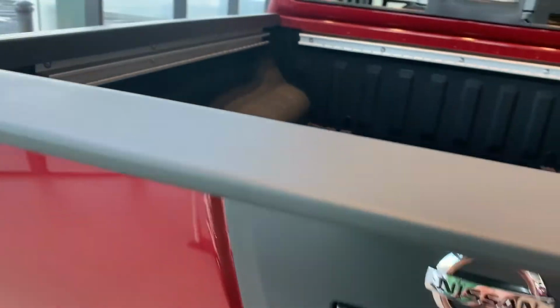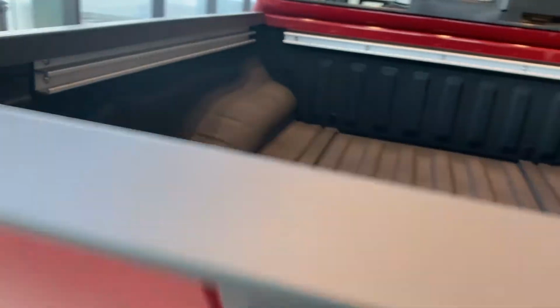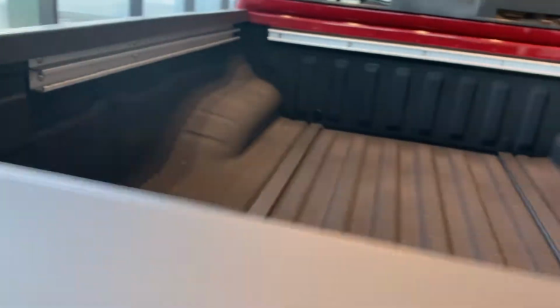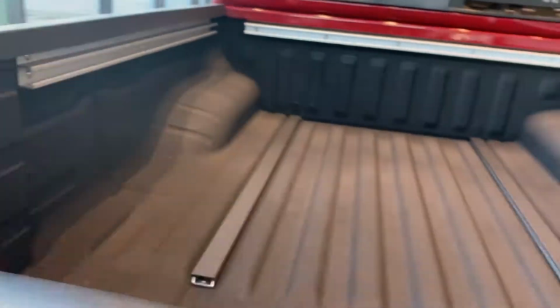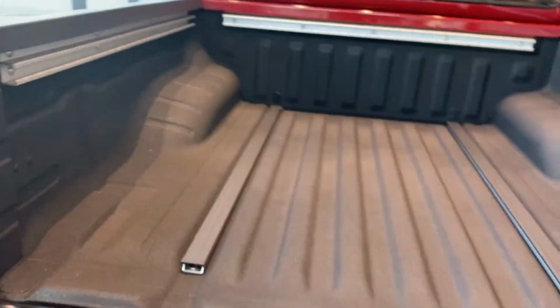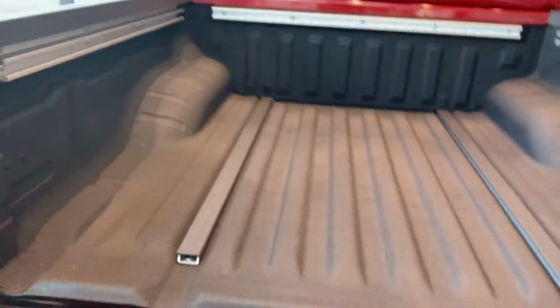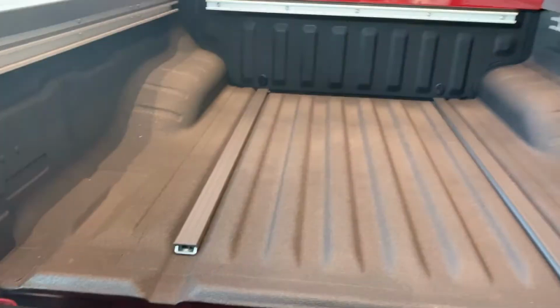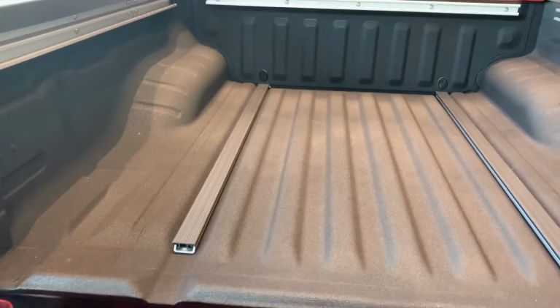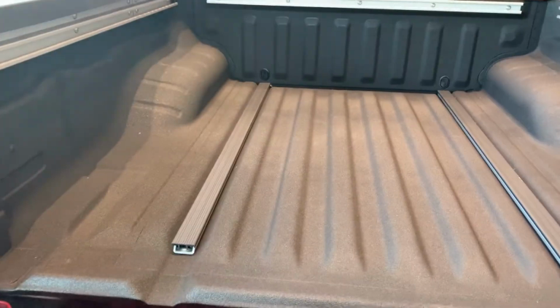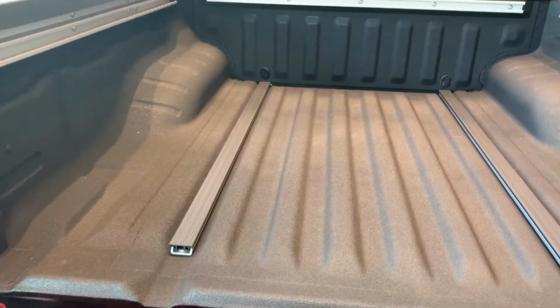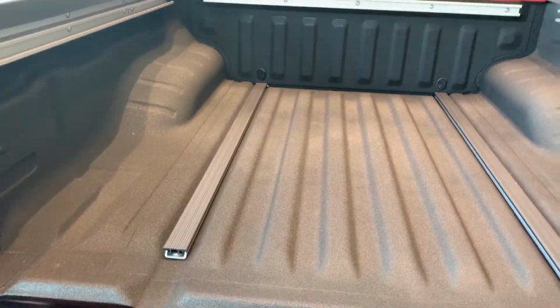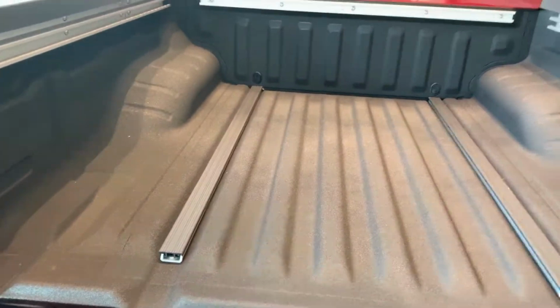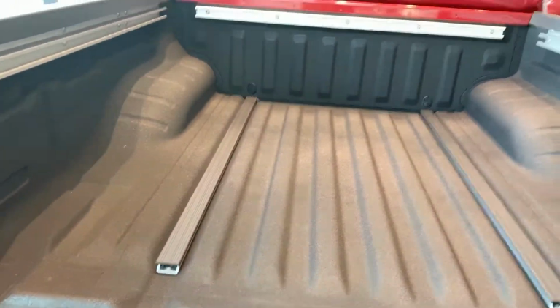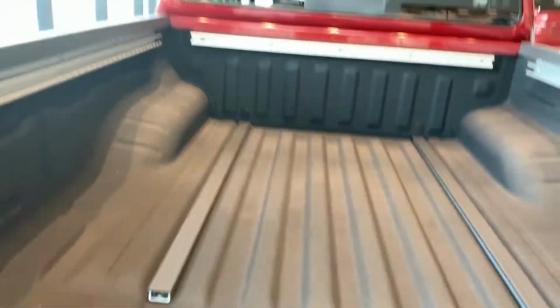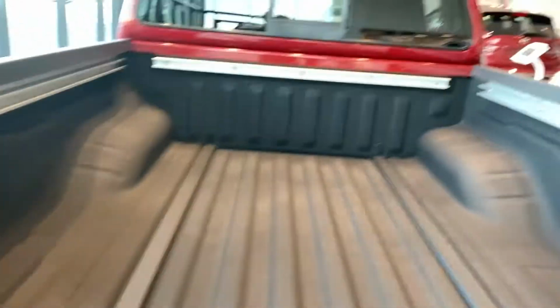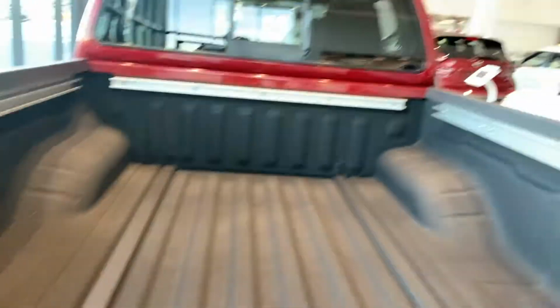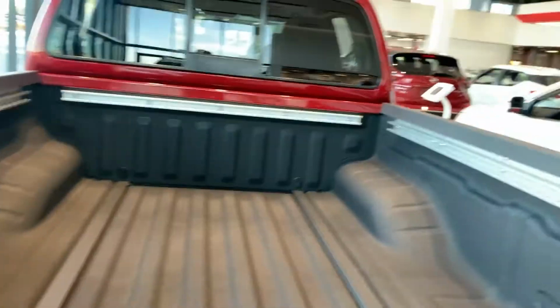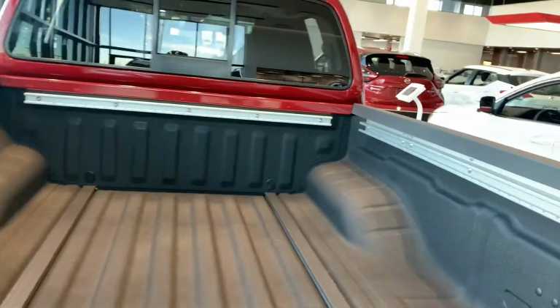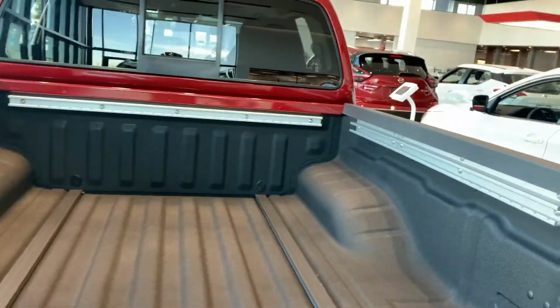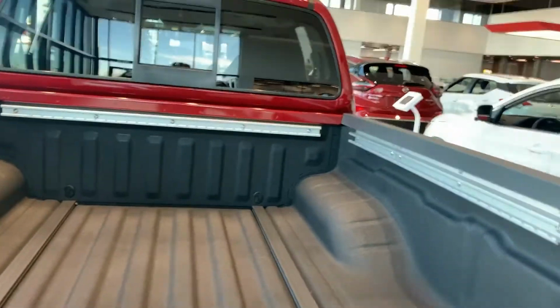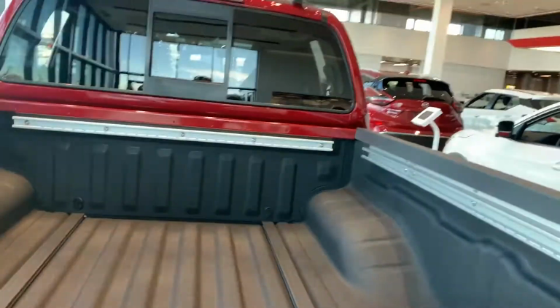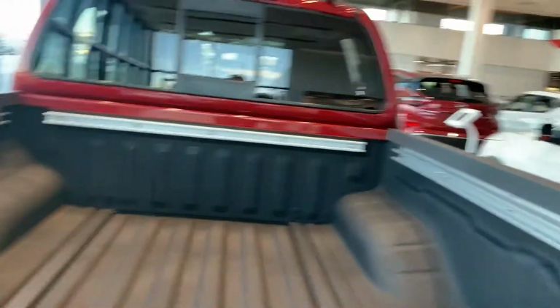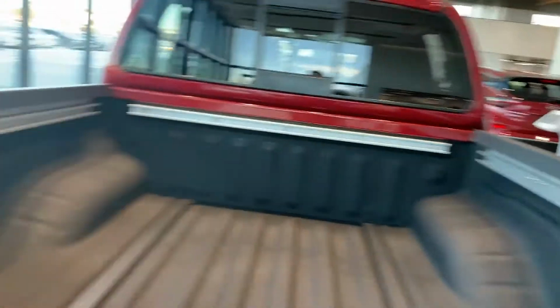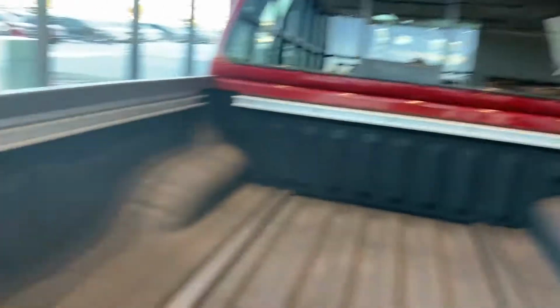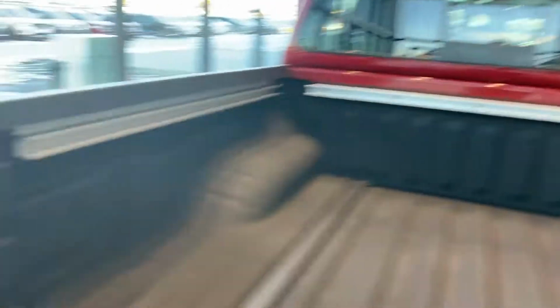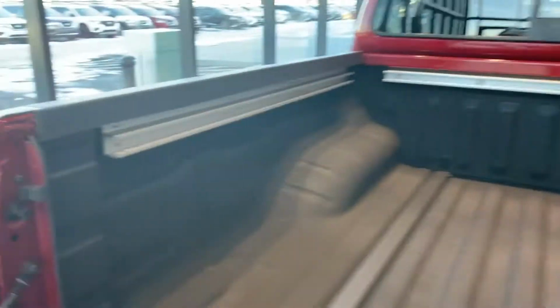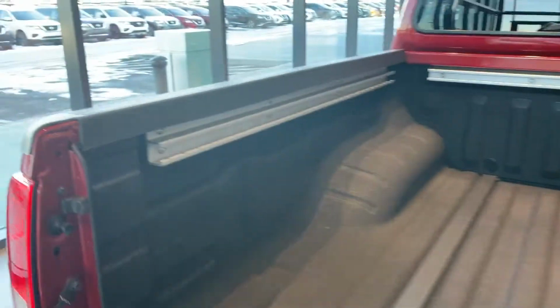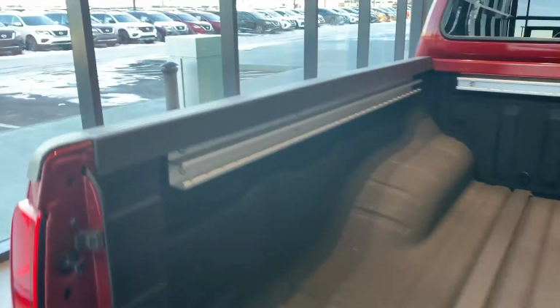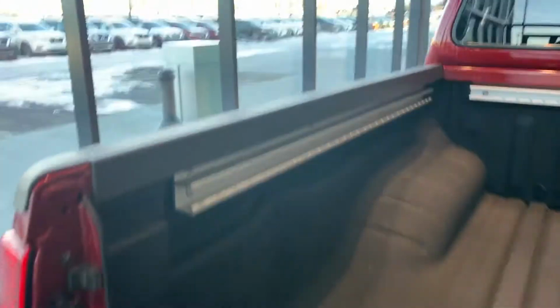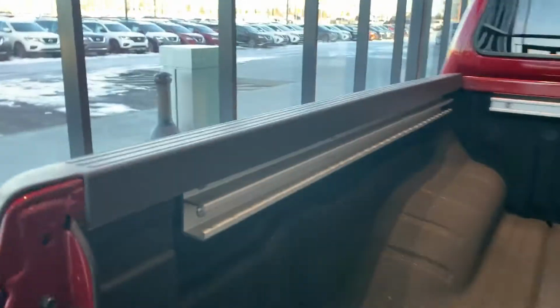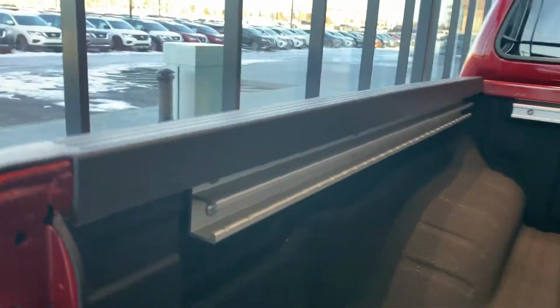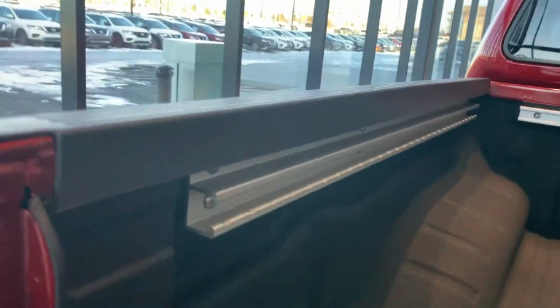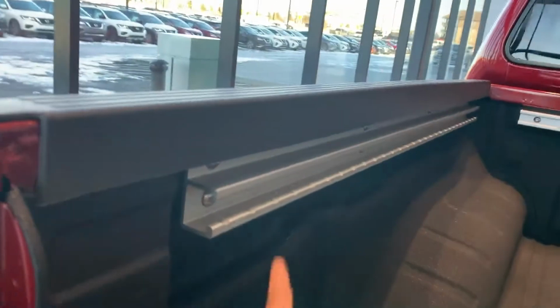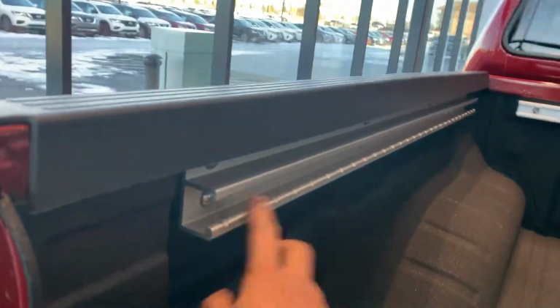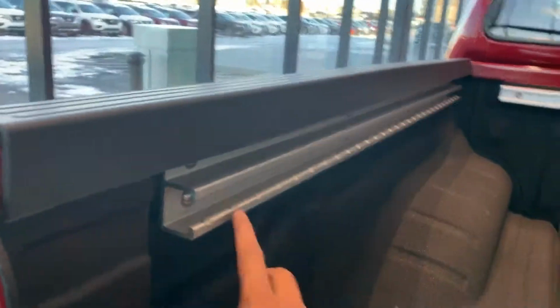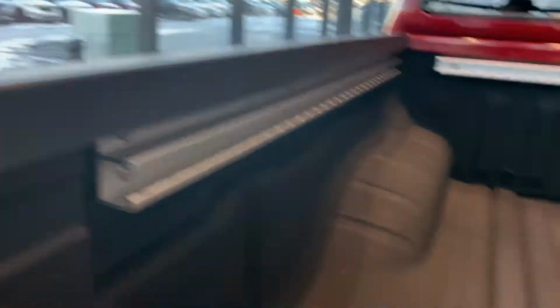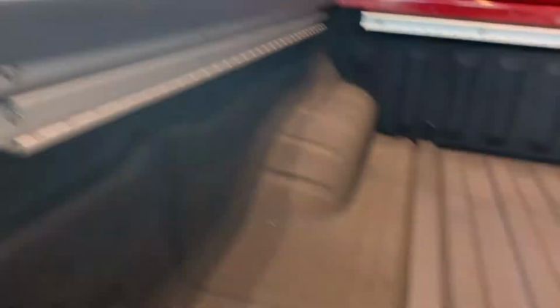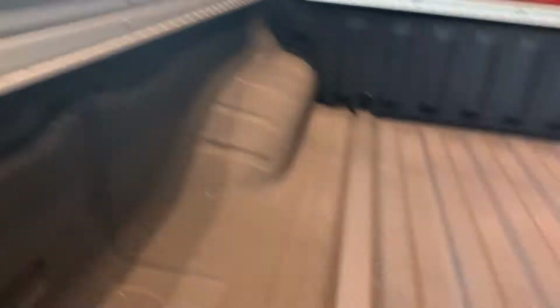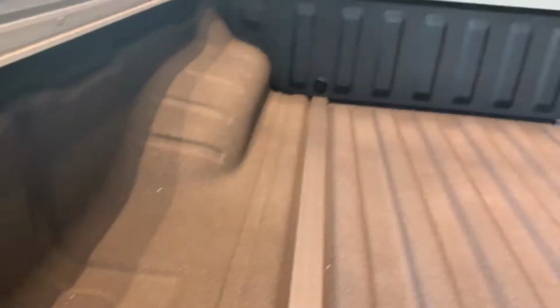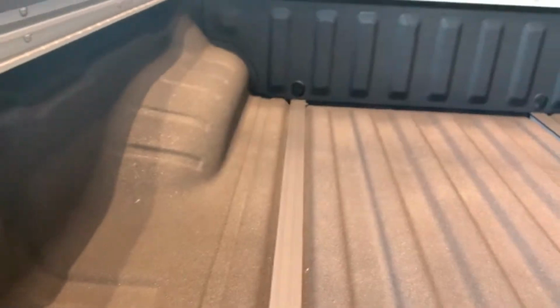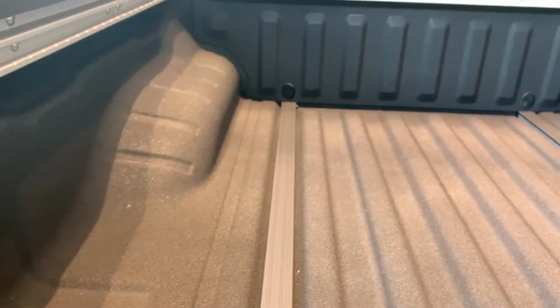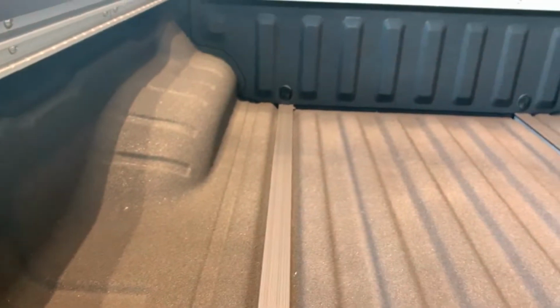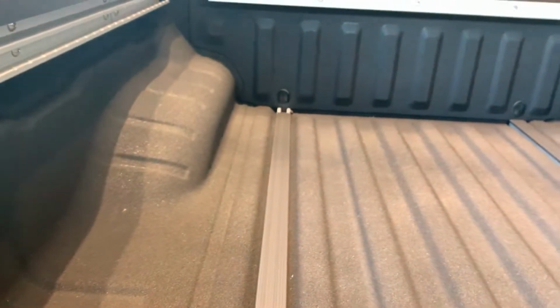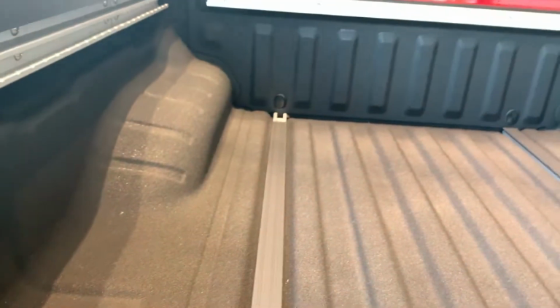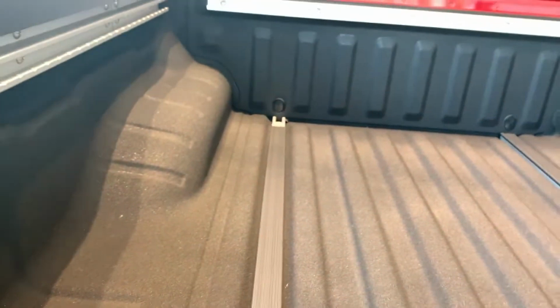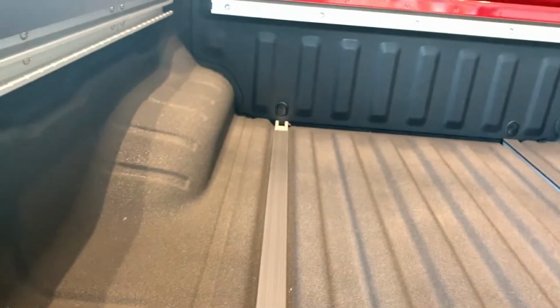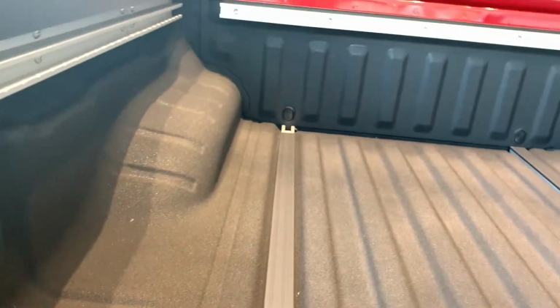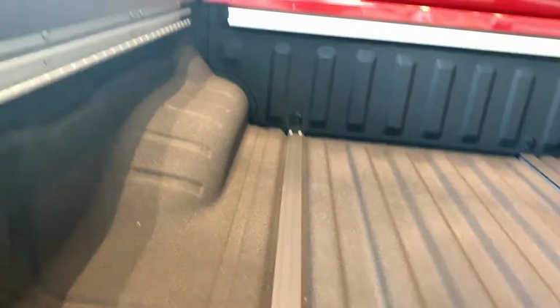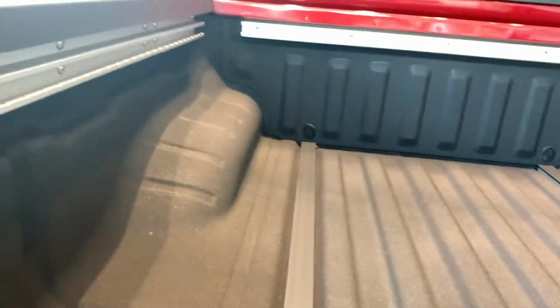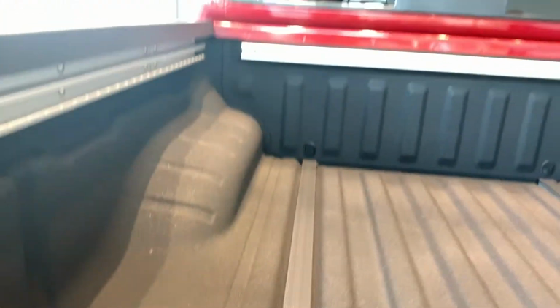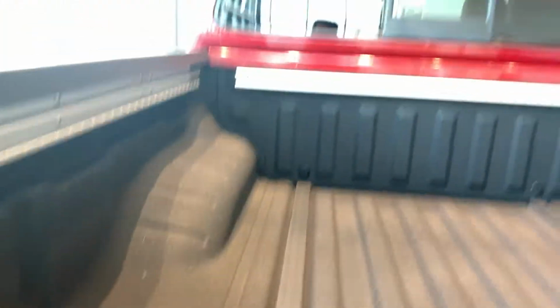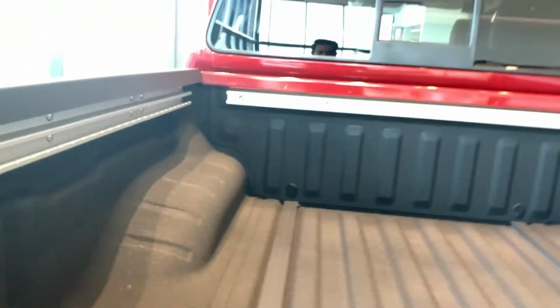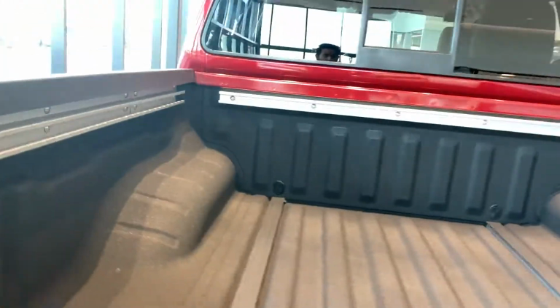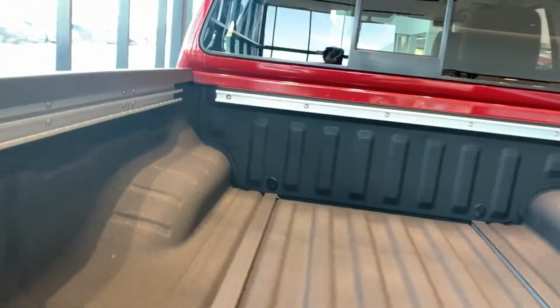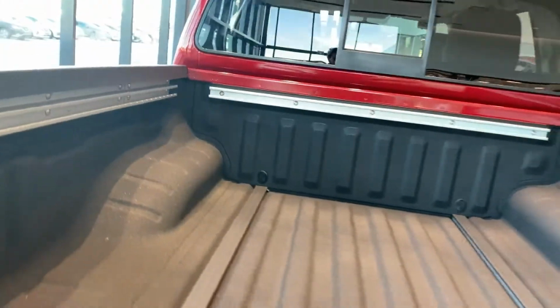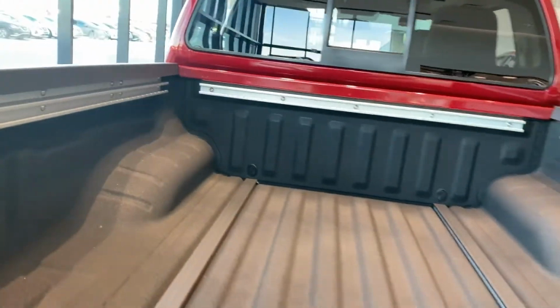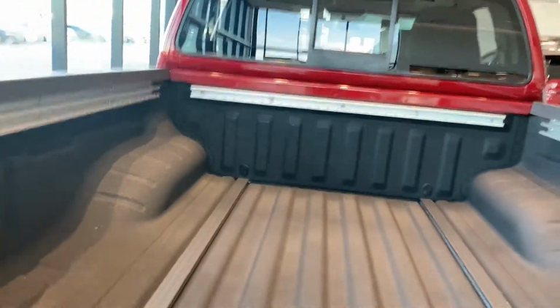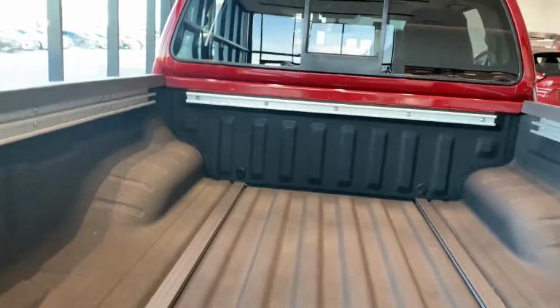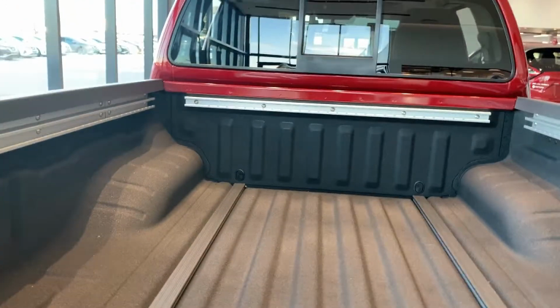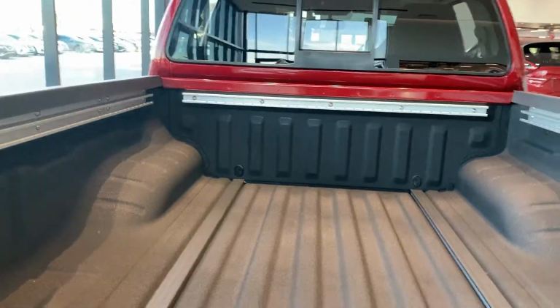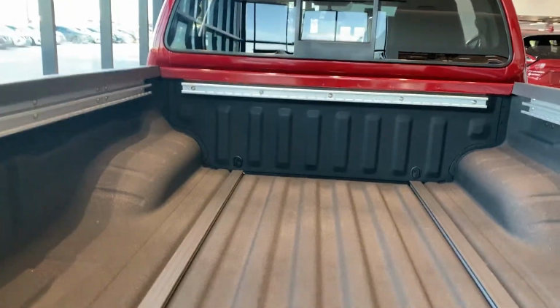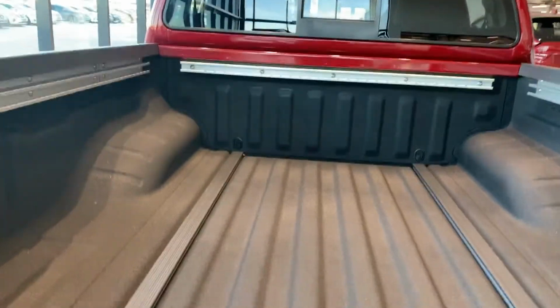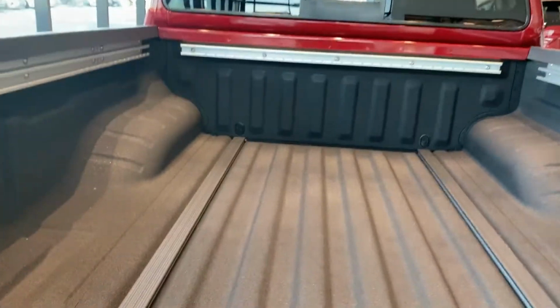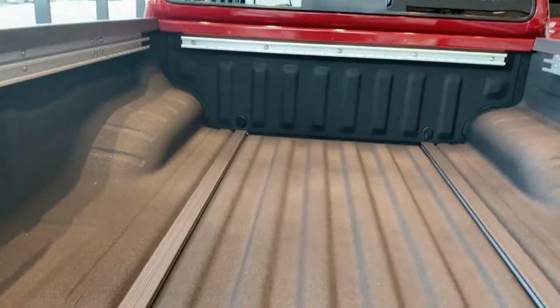Opening this up, you have a full spray-in box liner with bed tie-downs. Really nice — section it all out and make it your own, which is awesome.